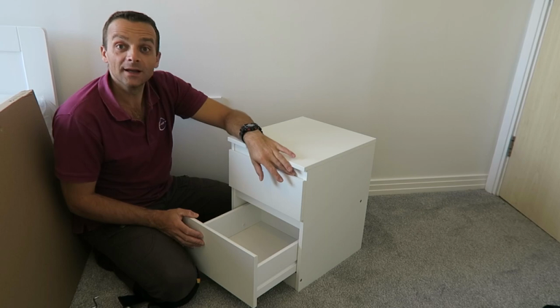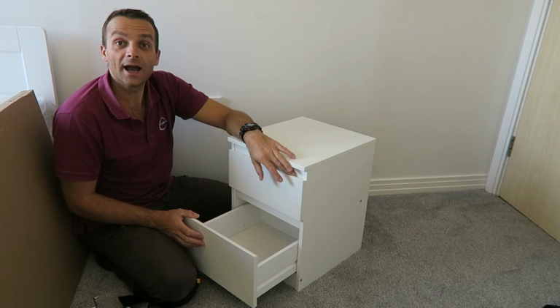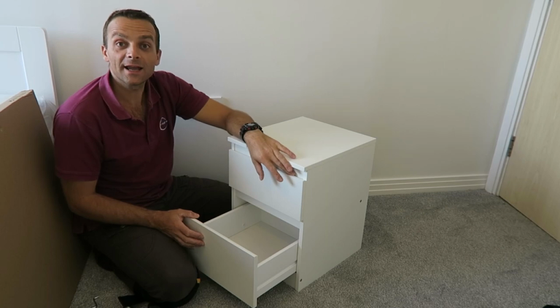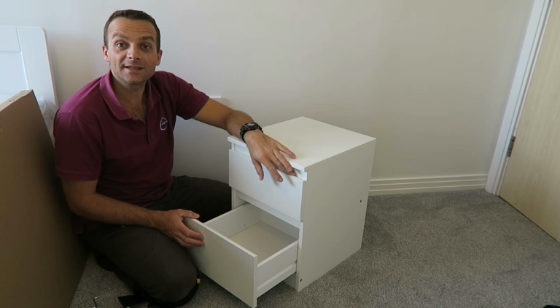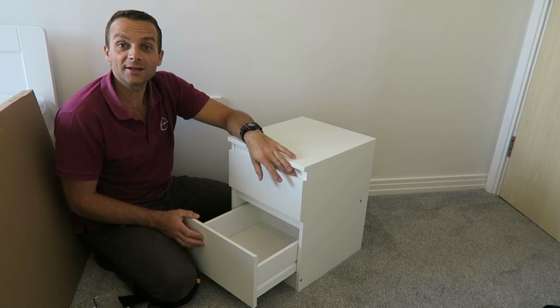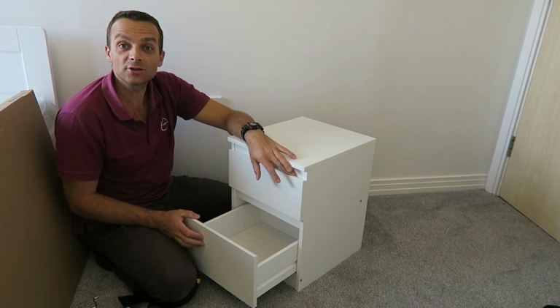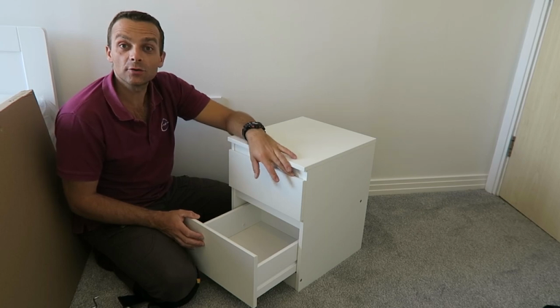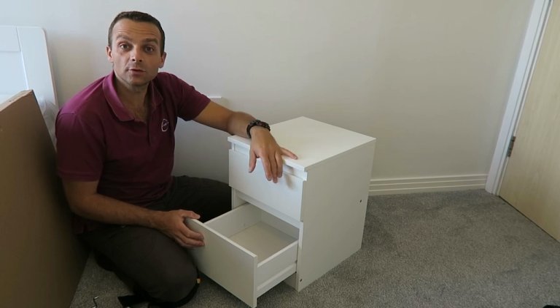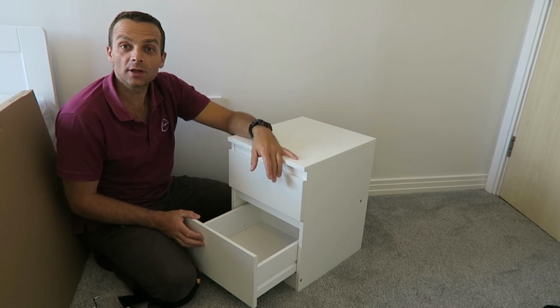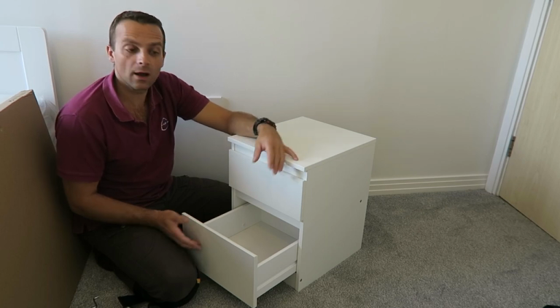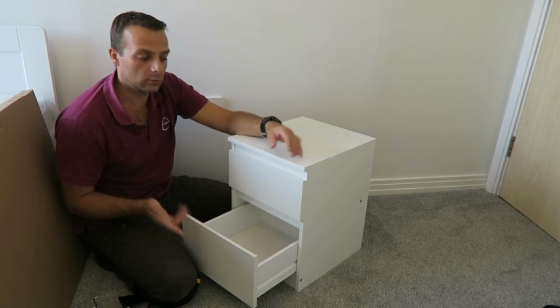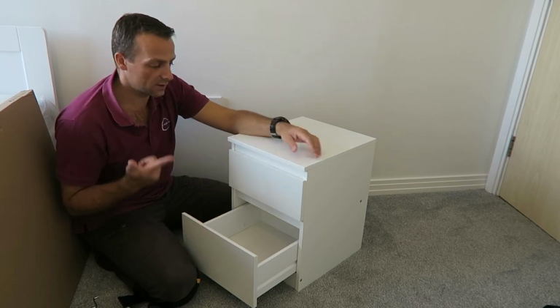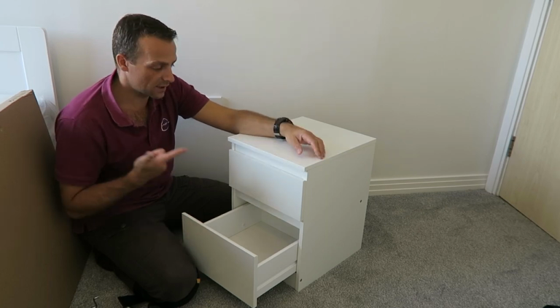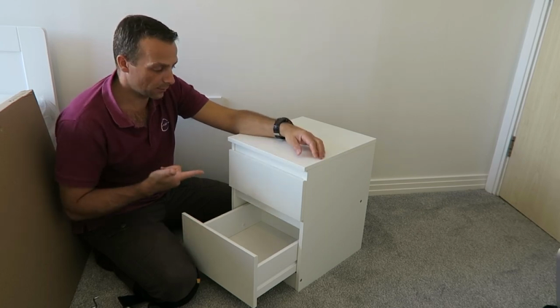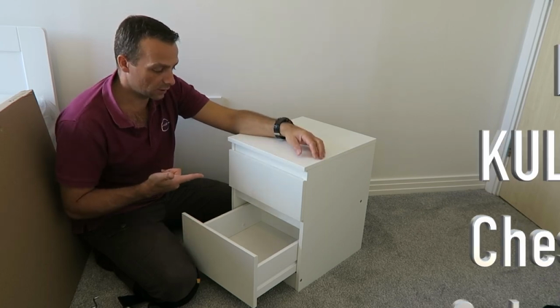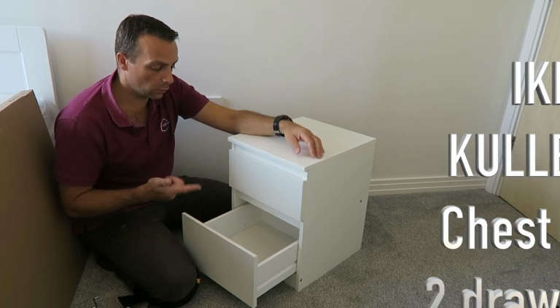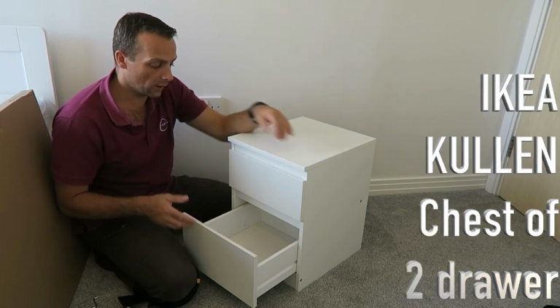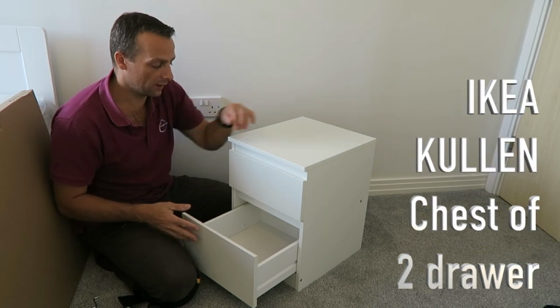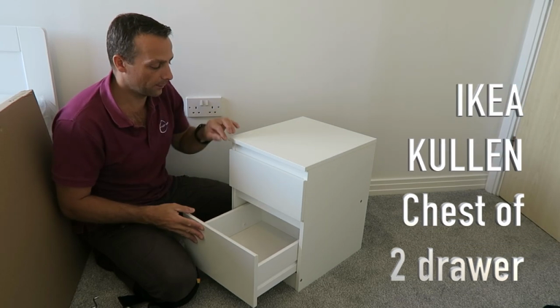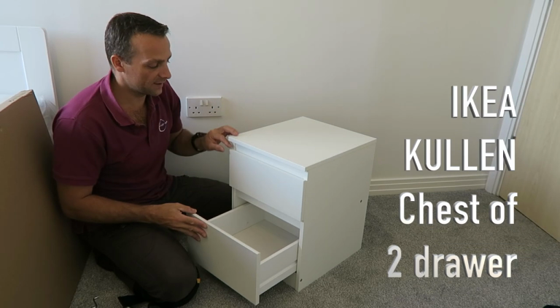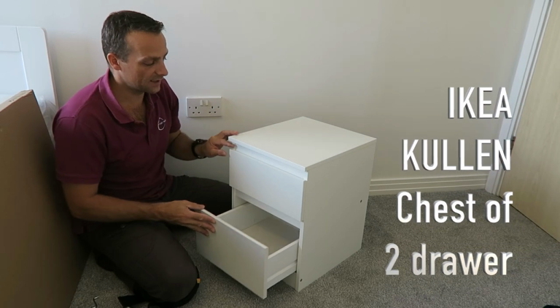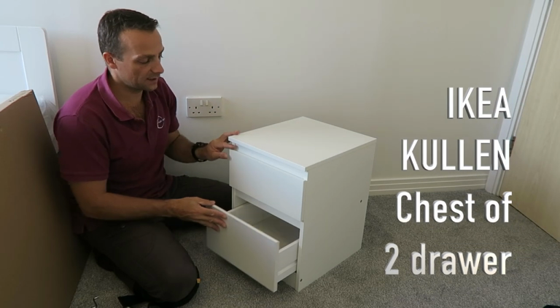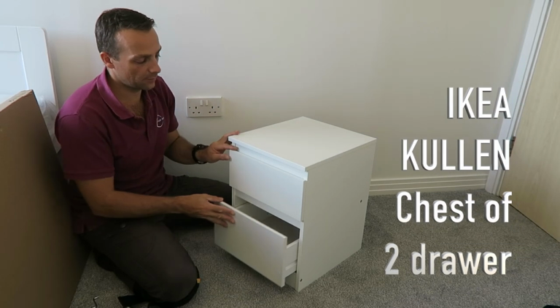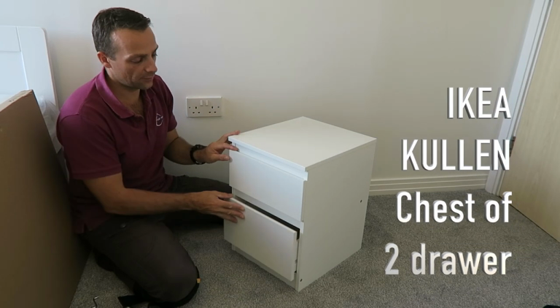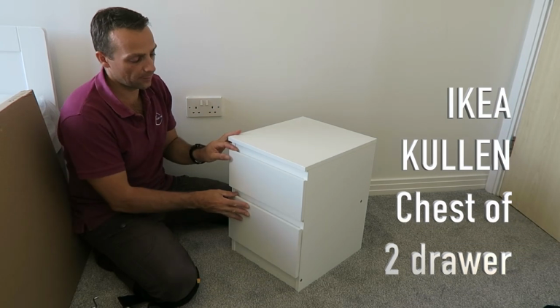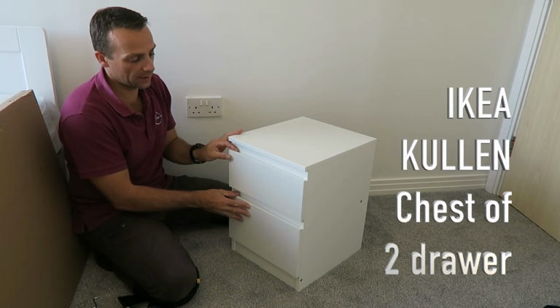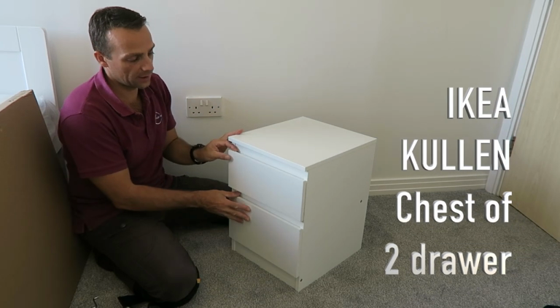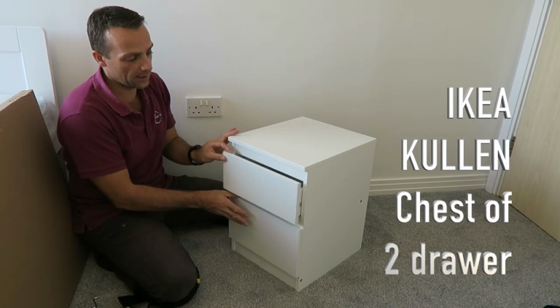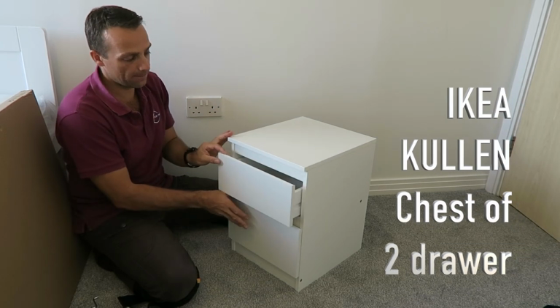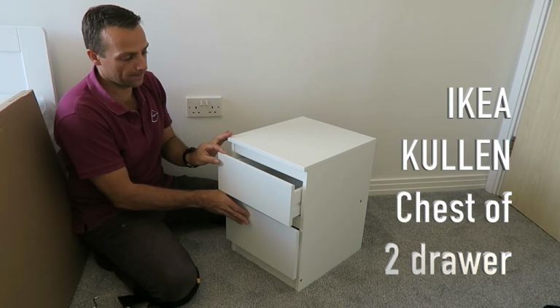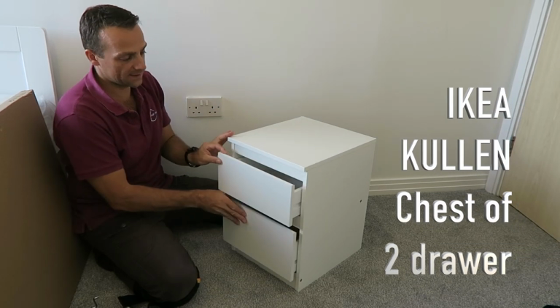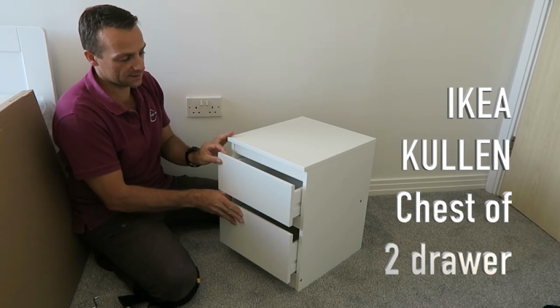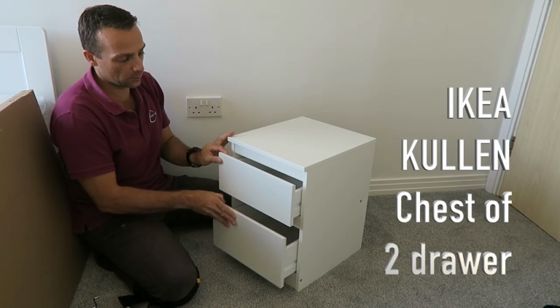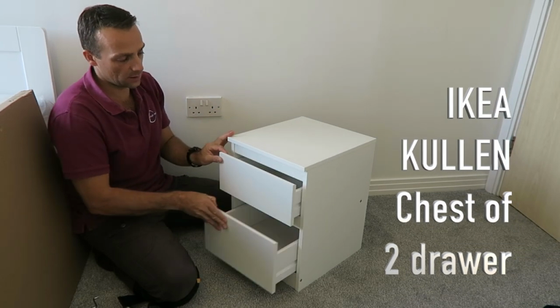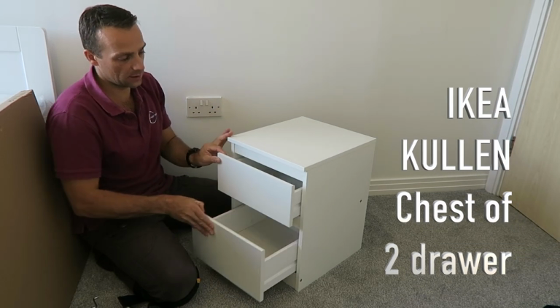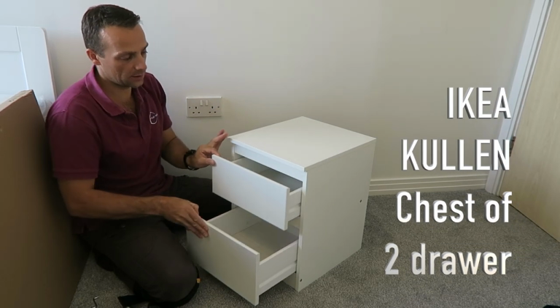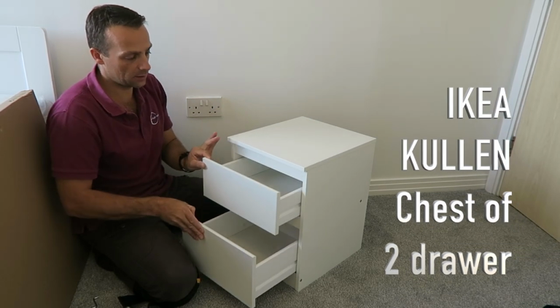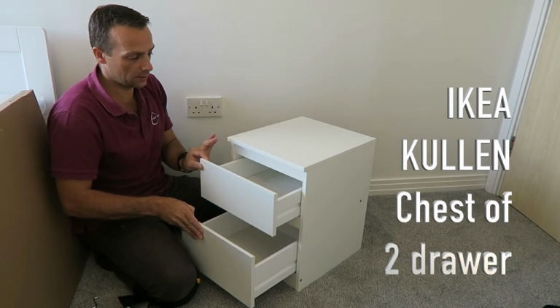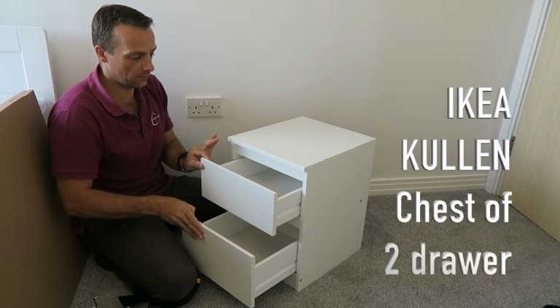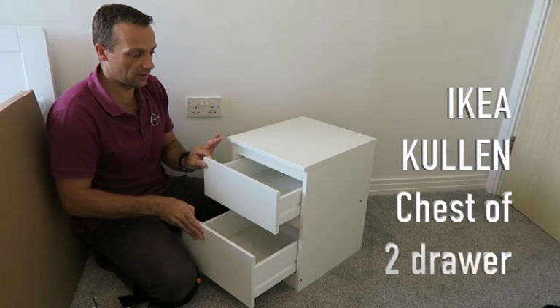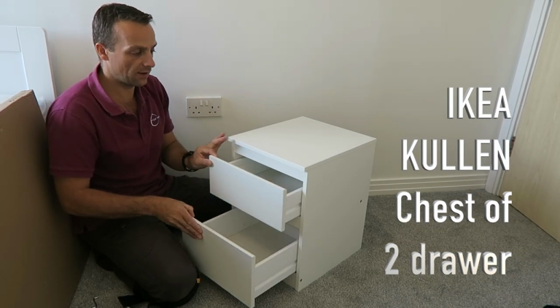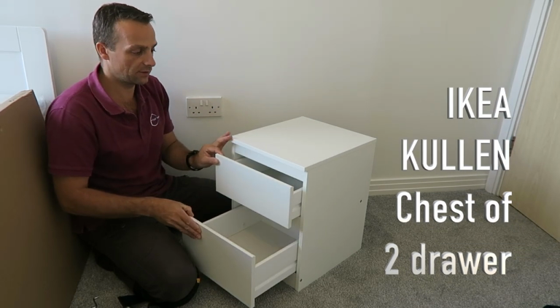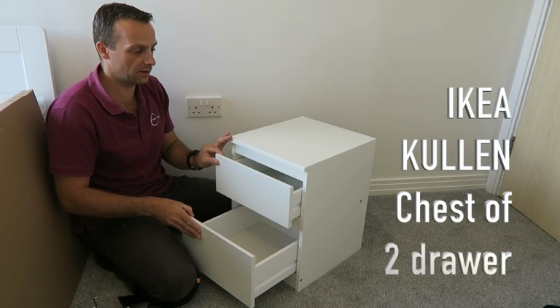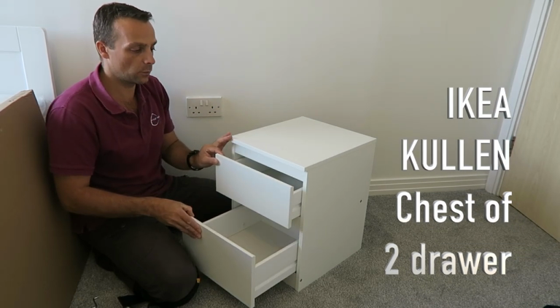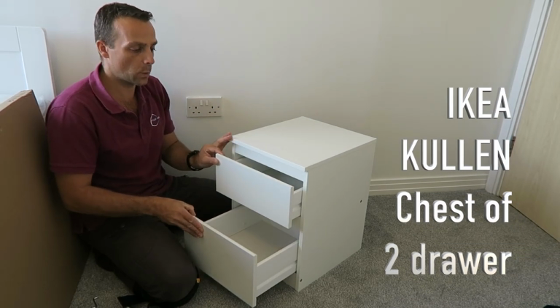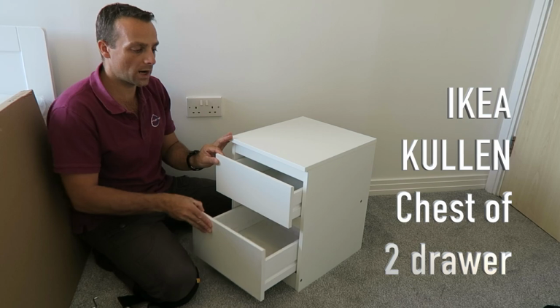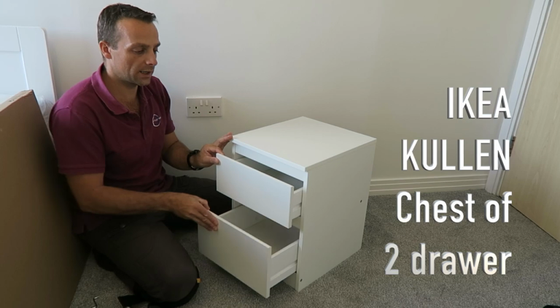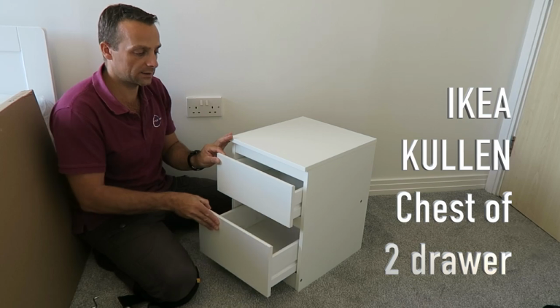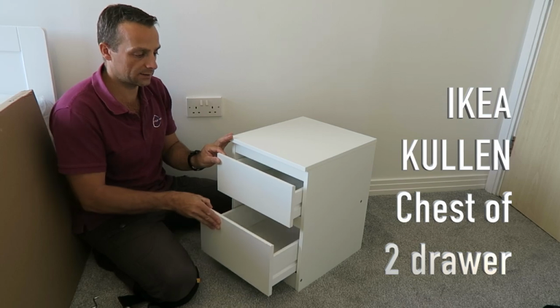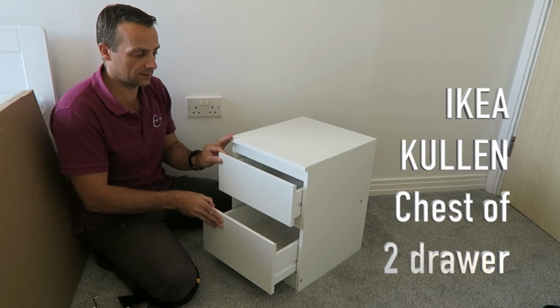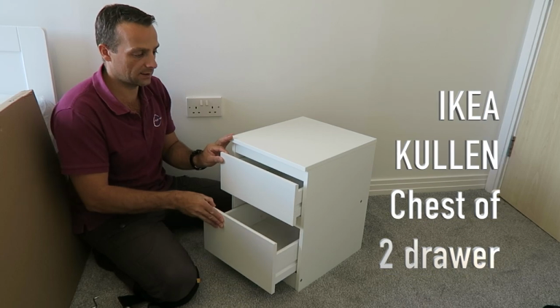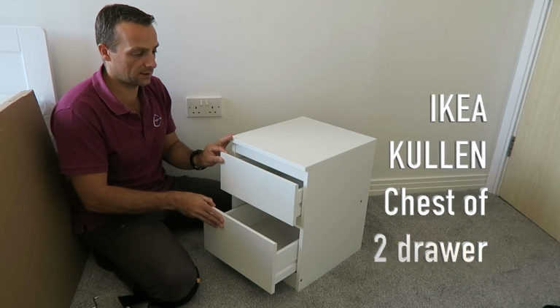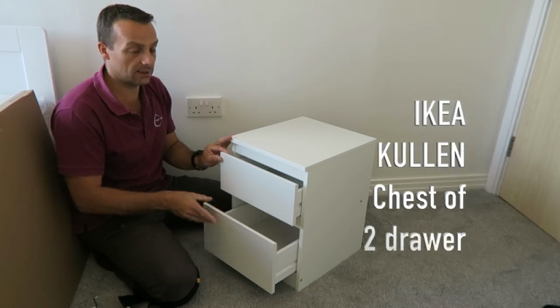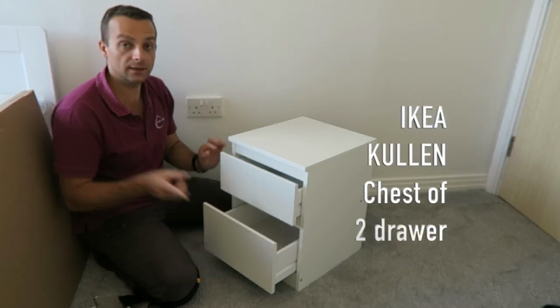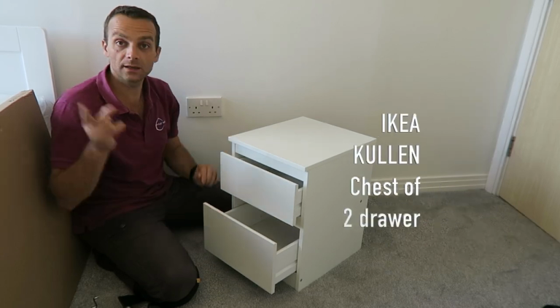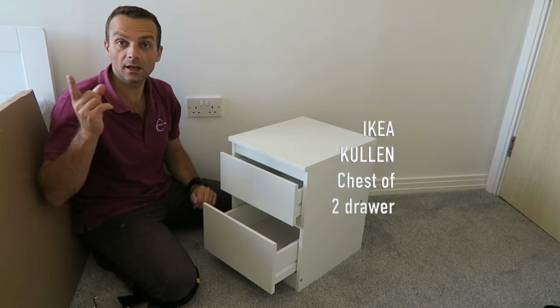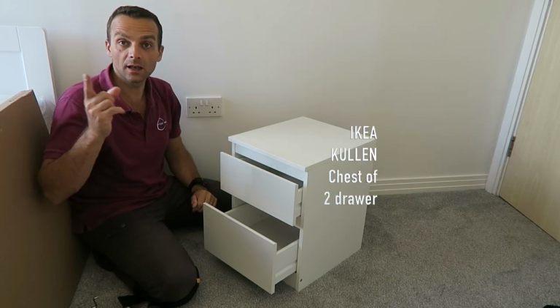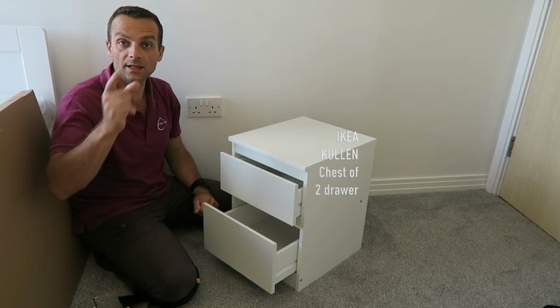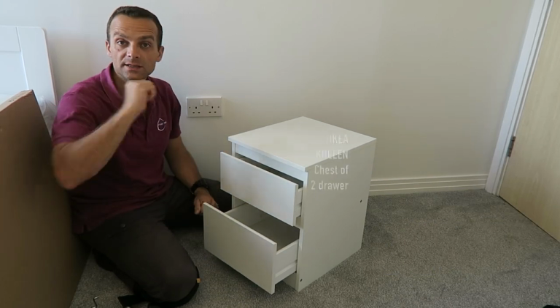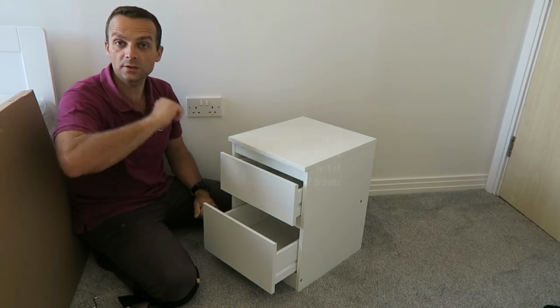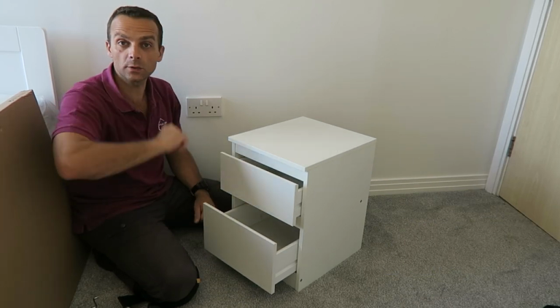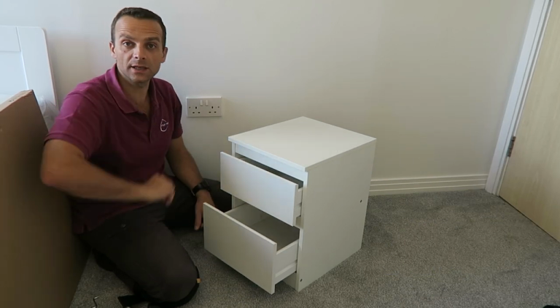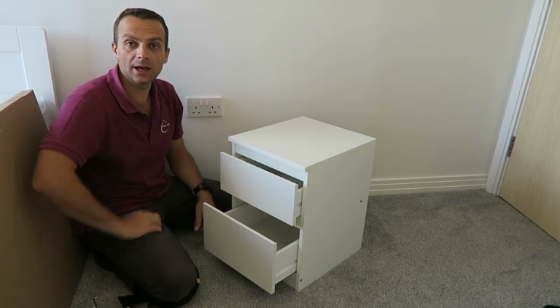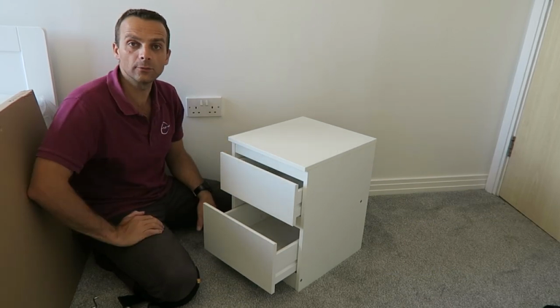Hi guys, I'm going to show you today how to assemble the Coolant bedside table from IKEA. That's the one here — we have it in white. Let's do it now.